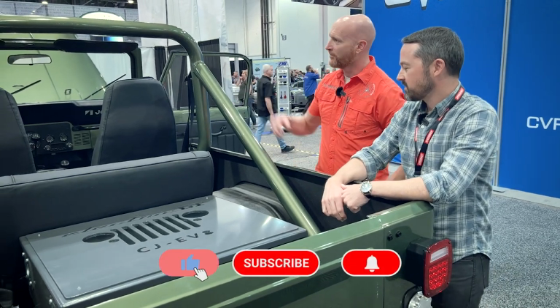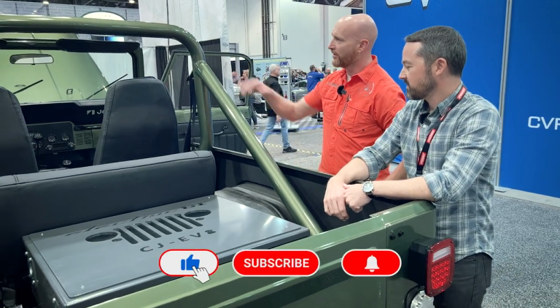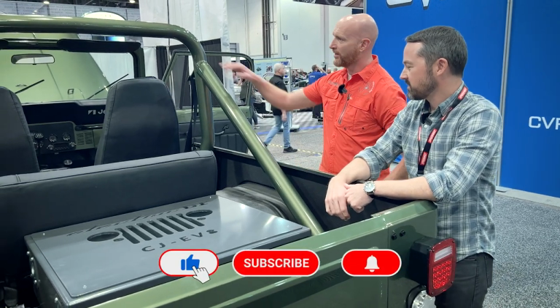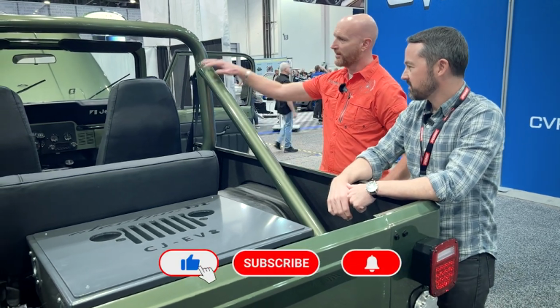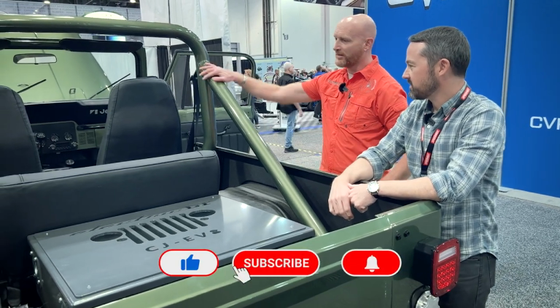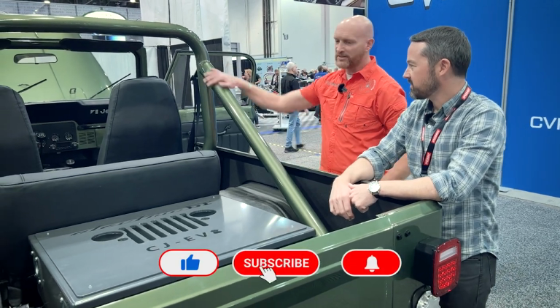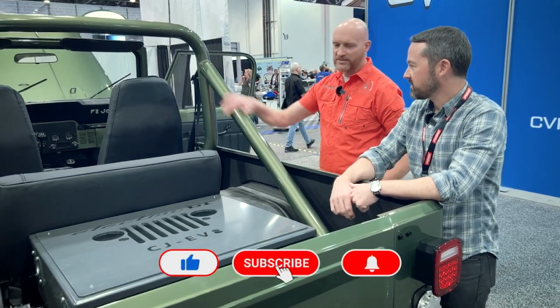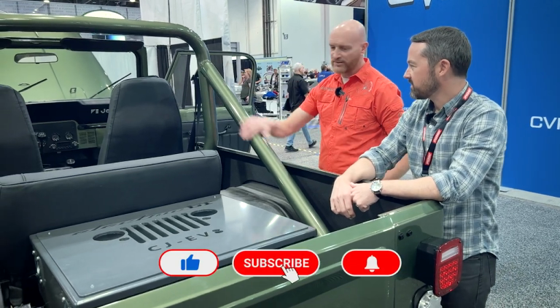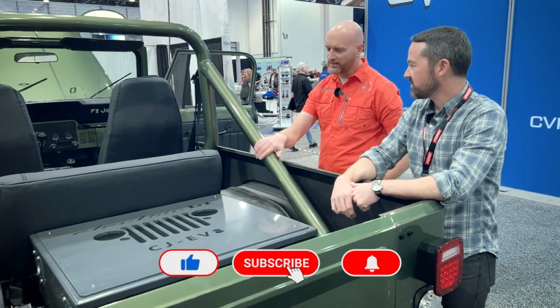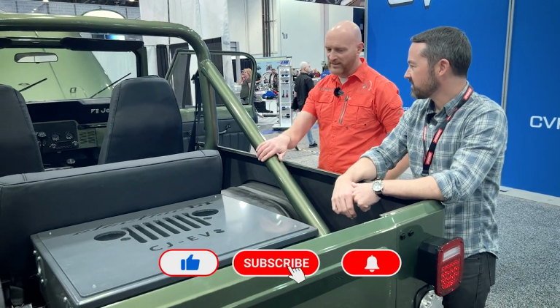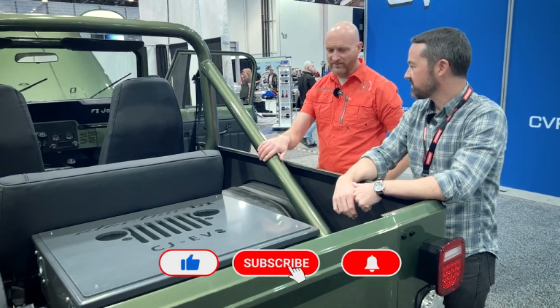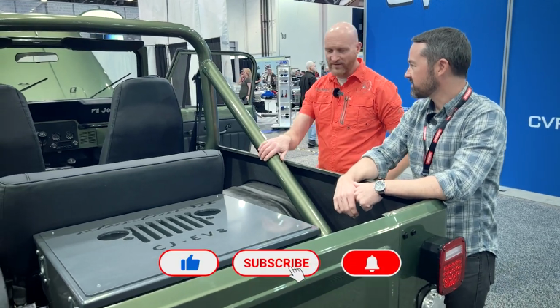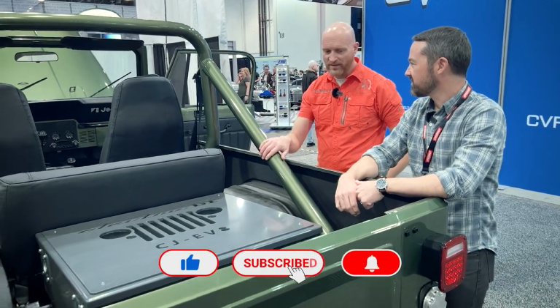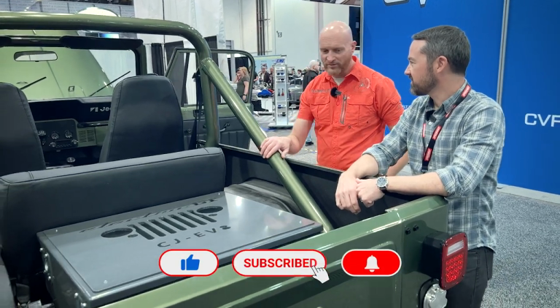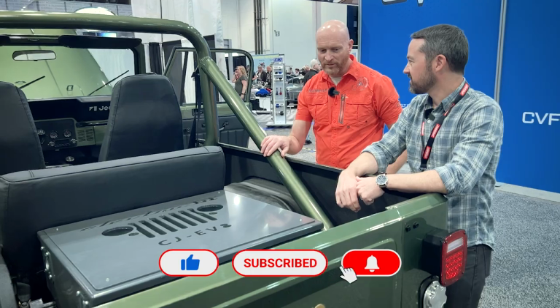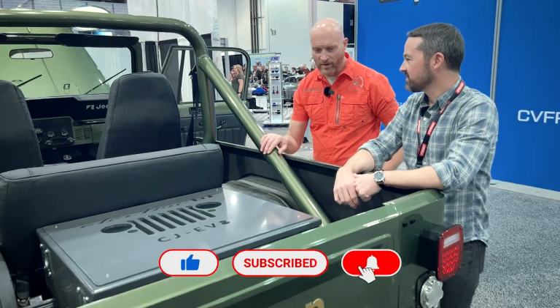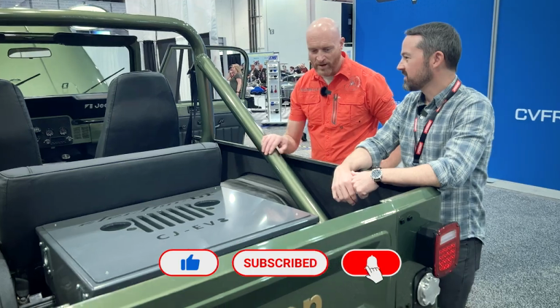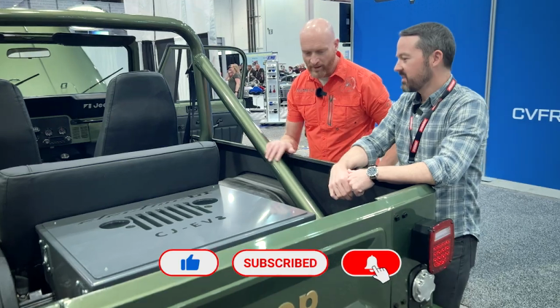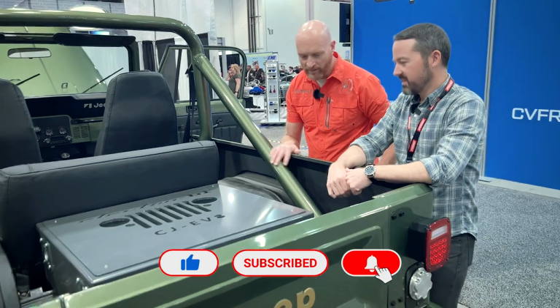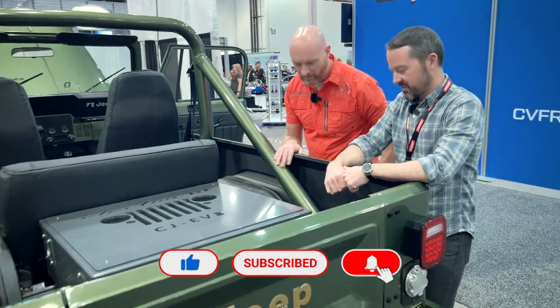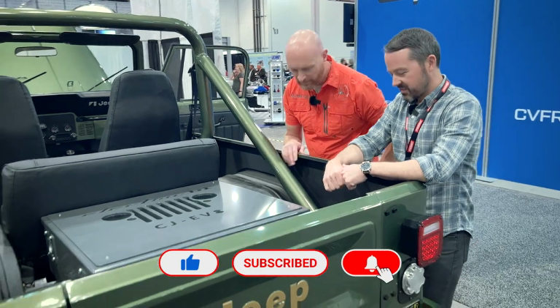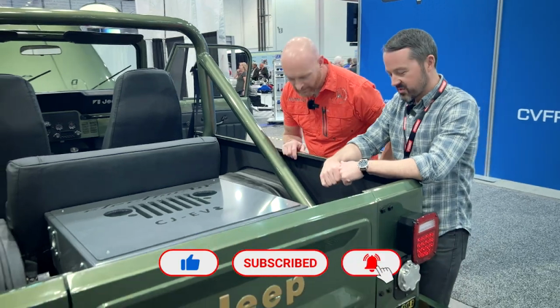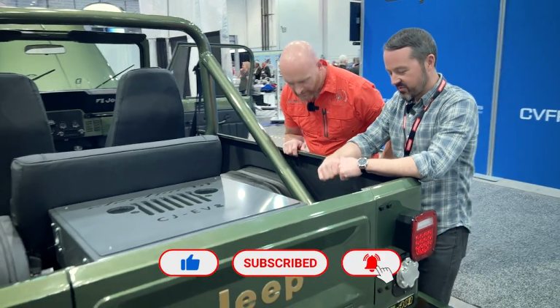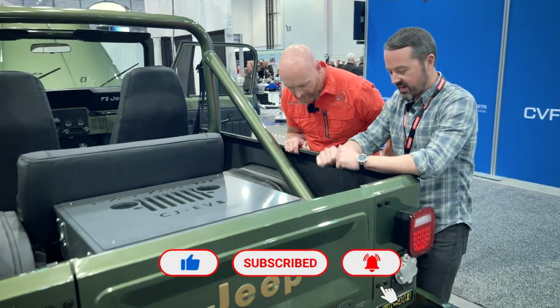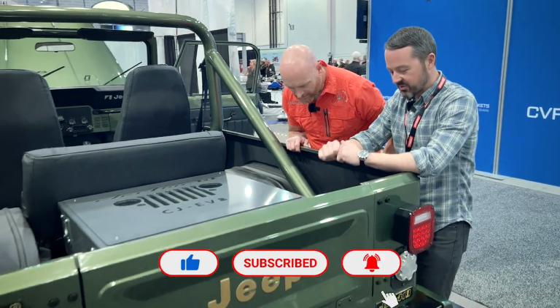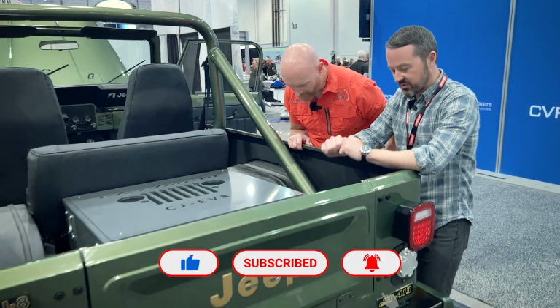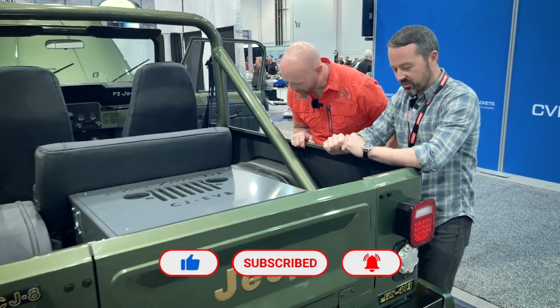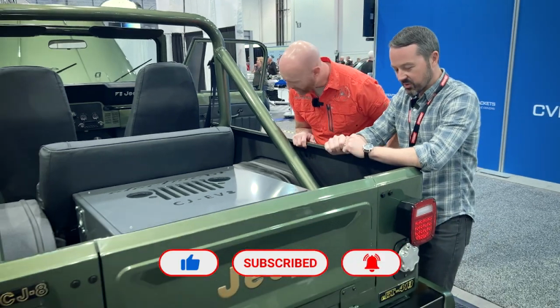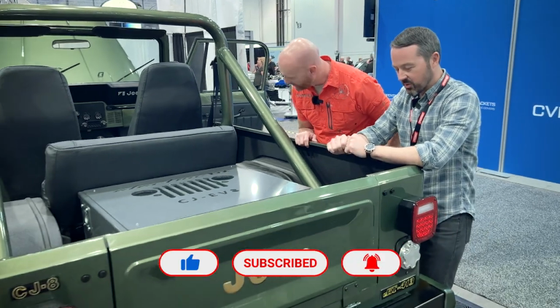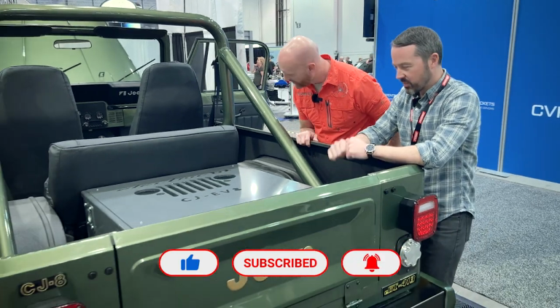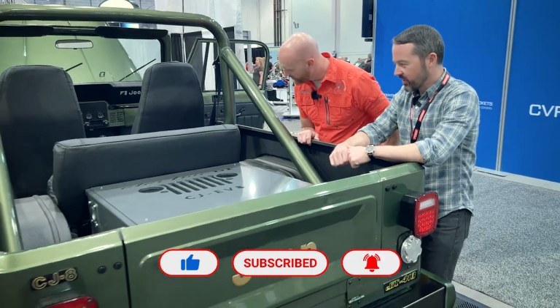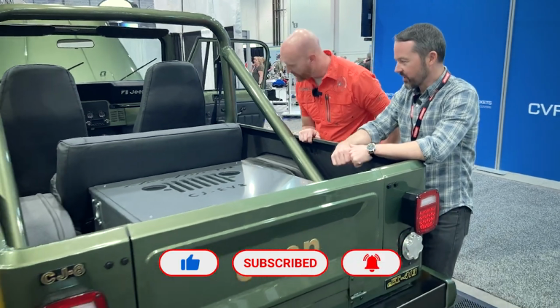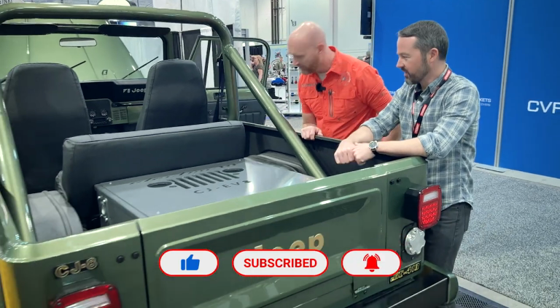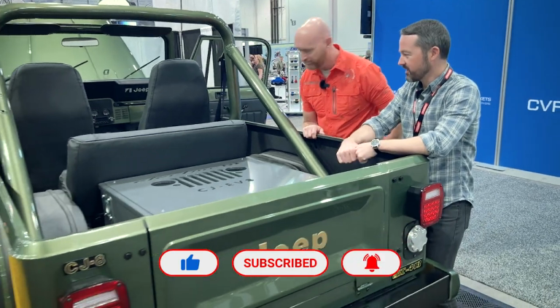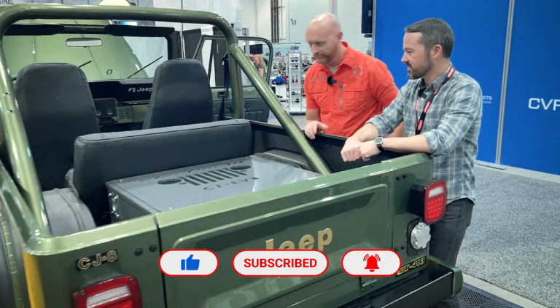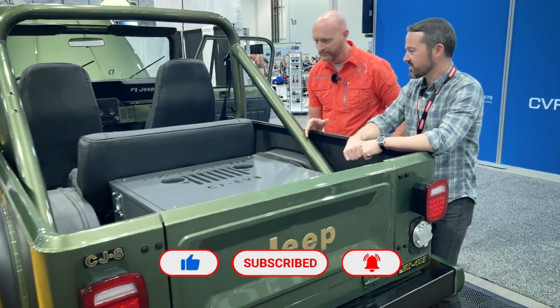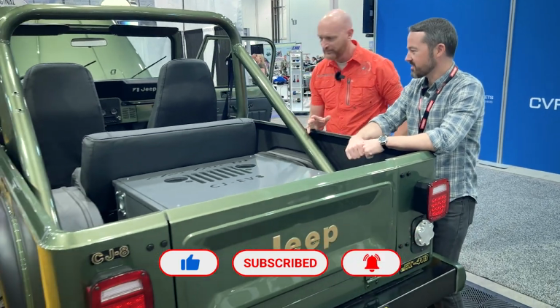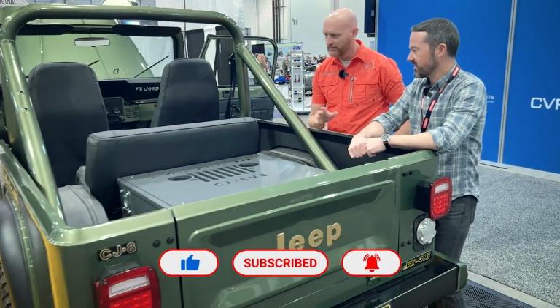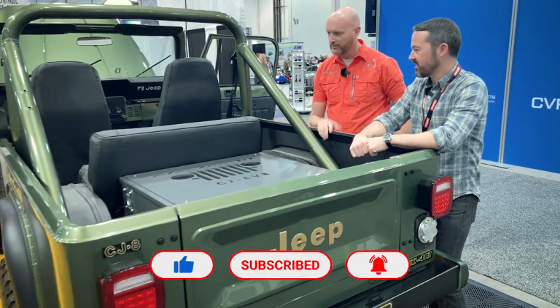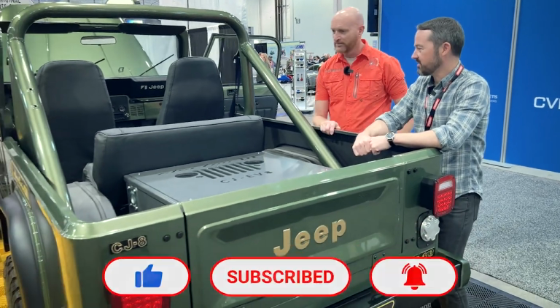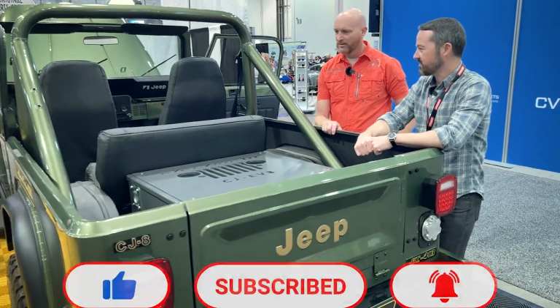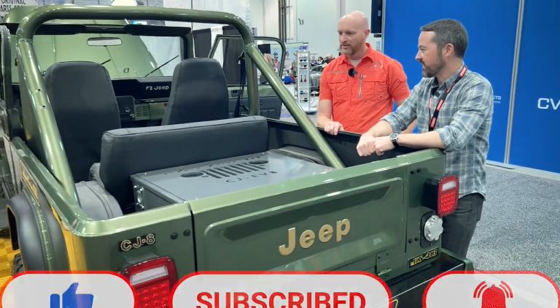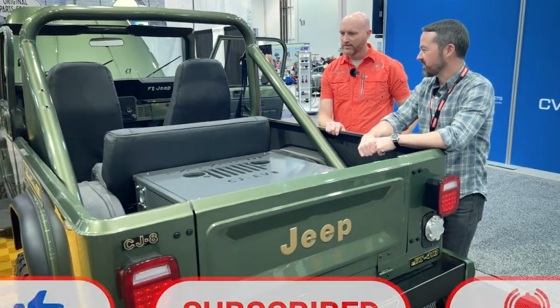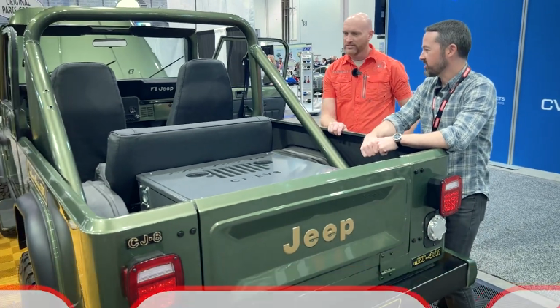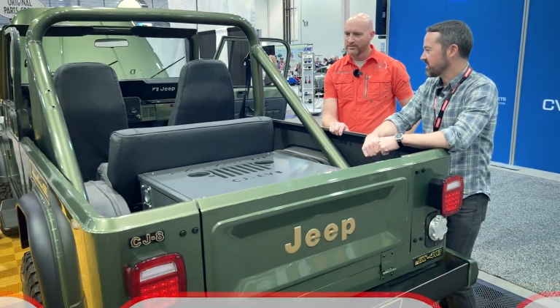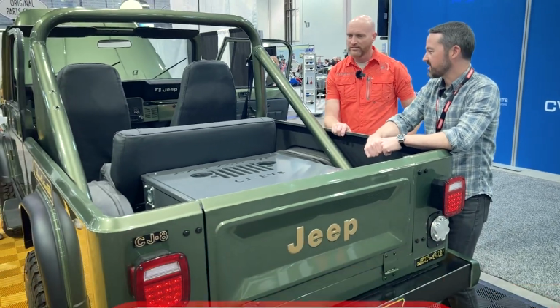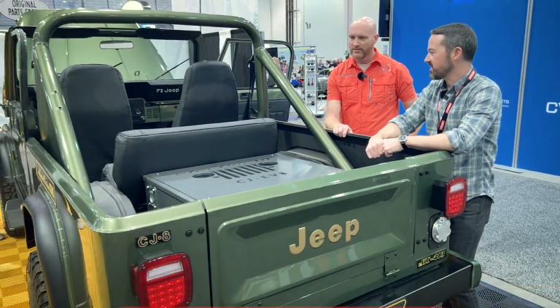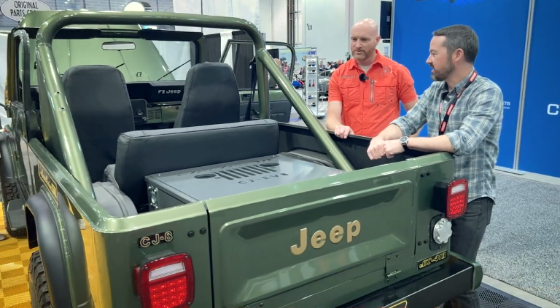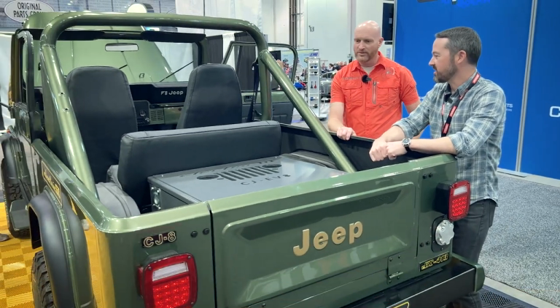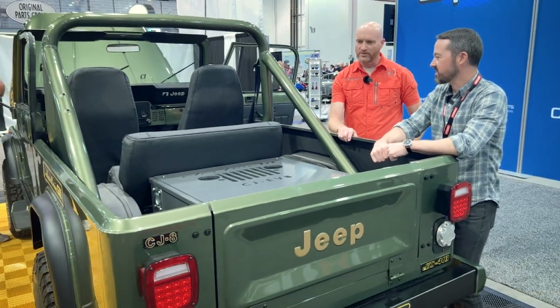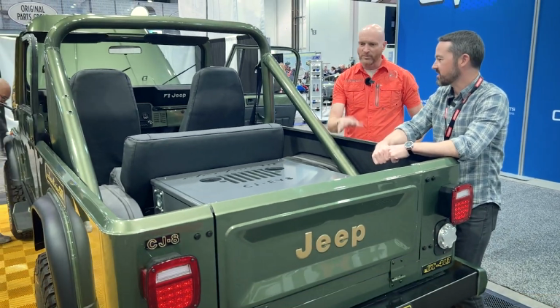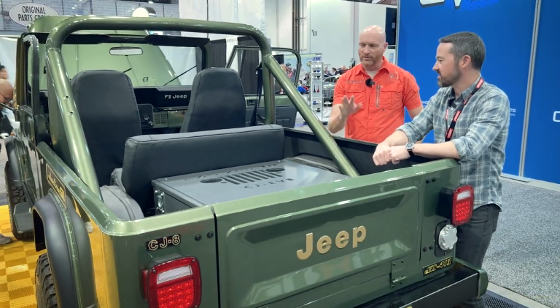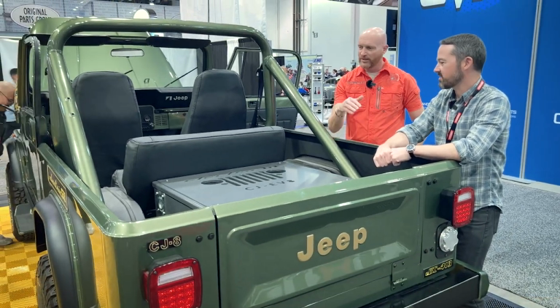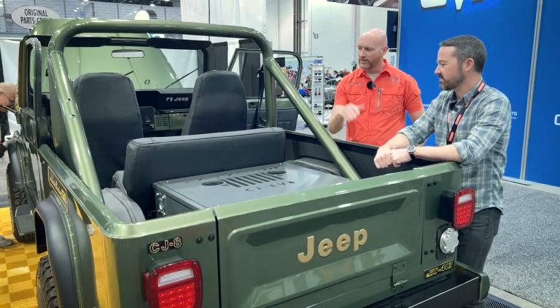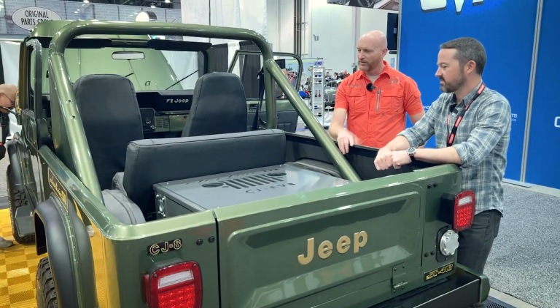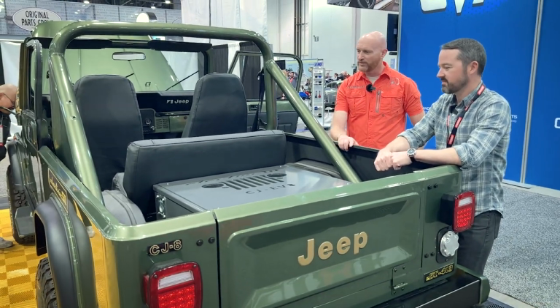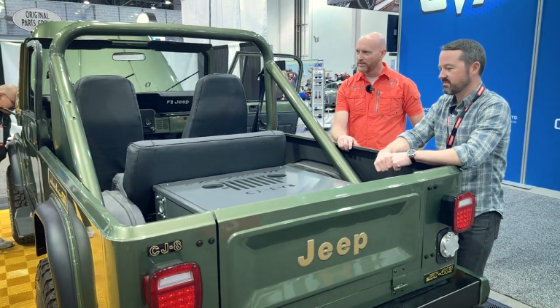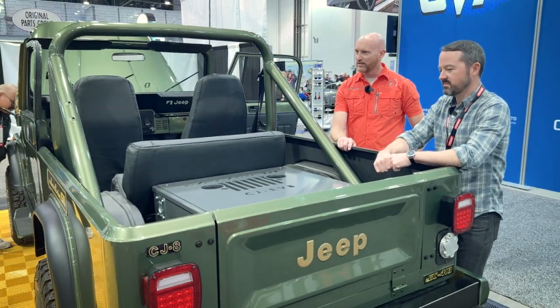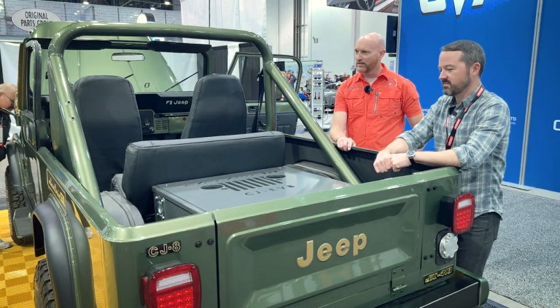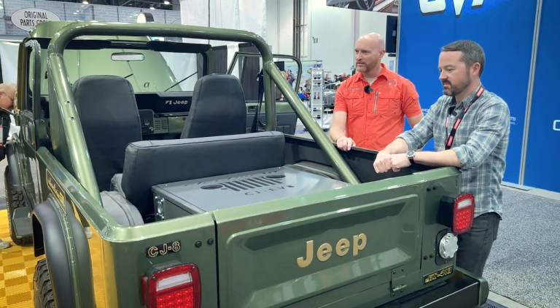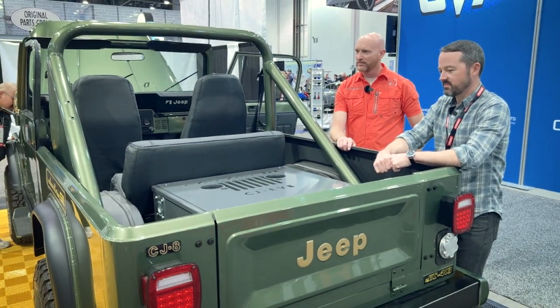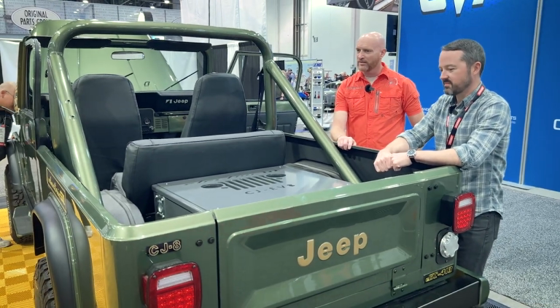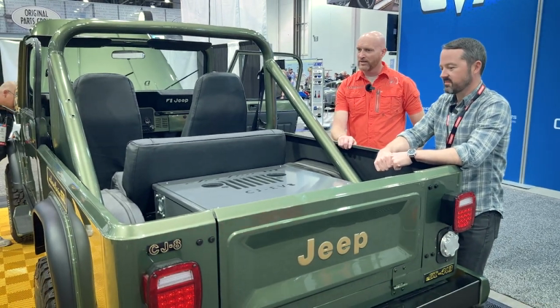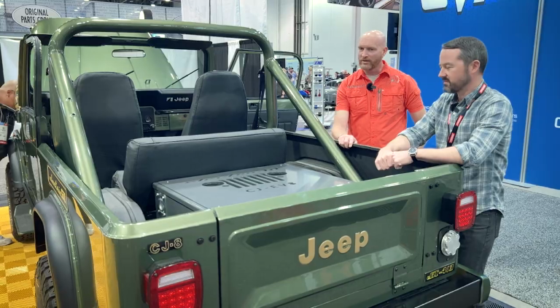This looks like the factory bar — it is the factory roll bar, factory seats. It's a really good utility setup.